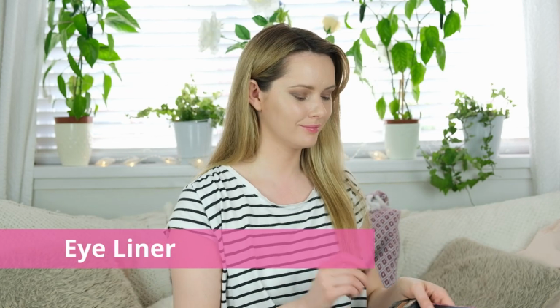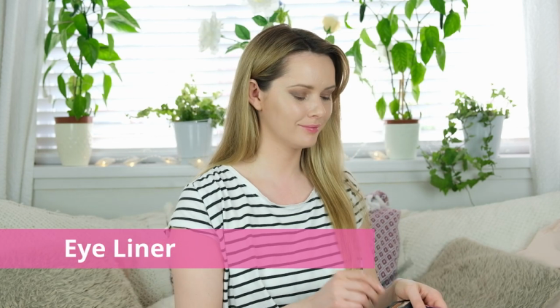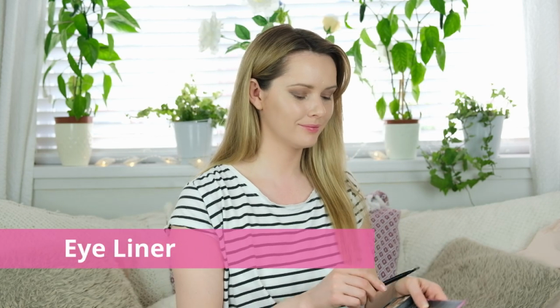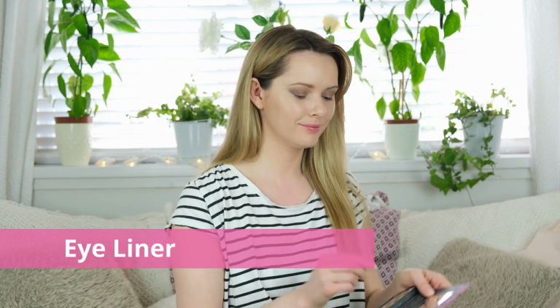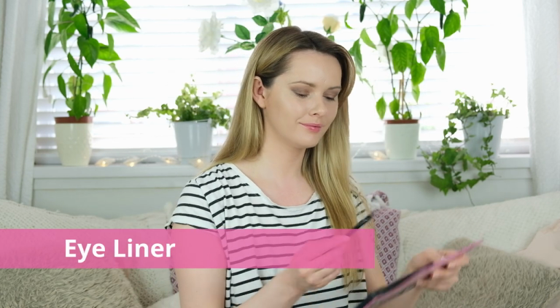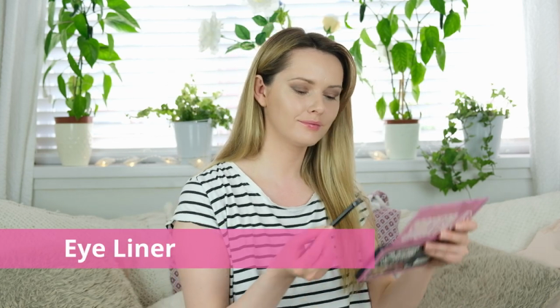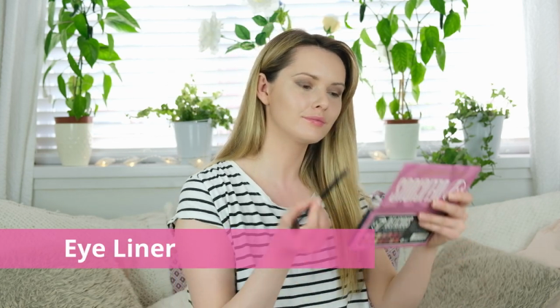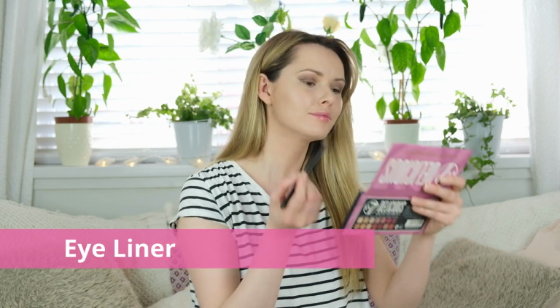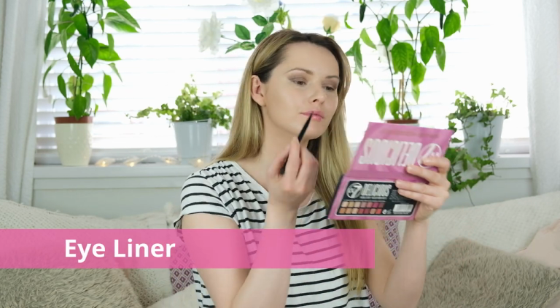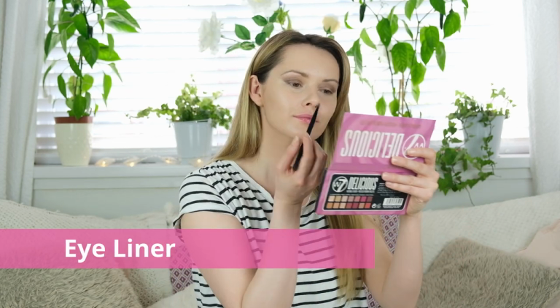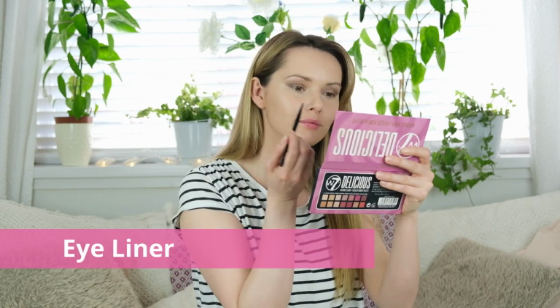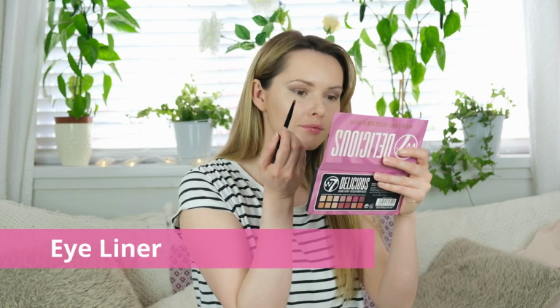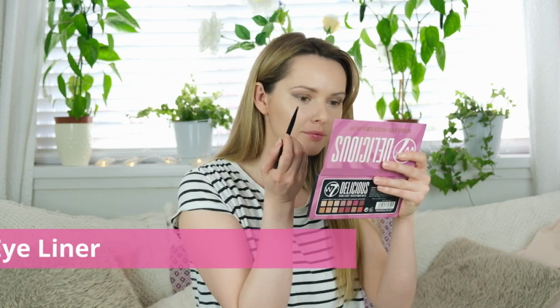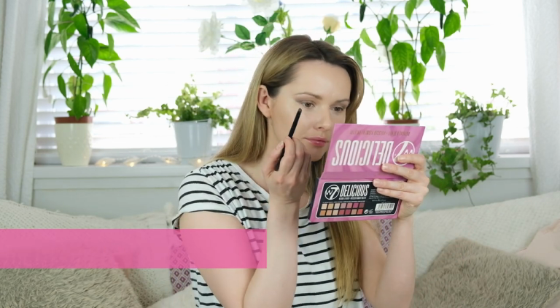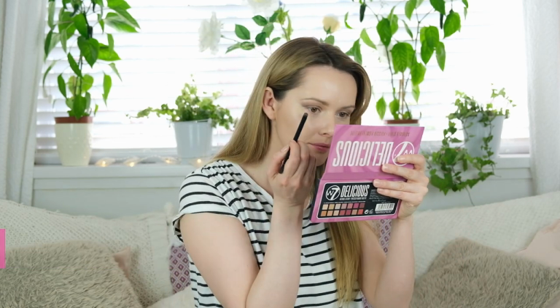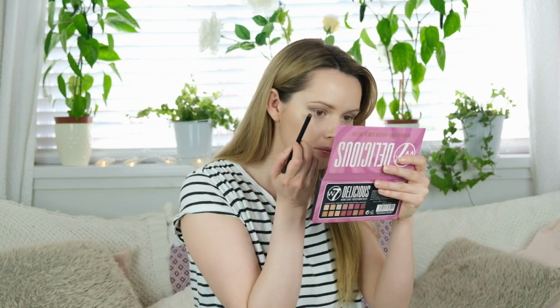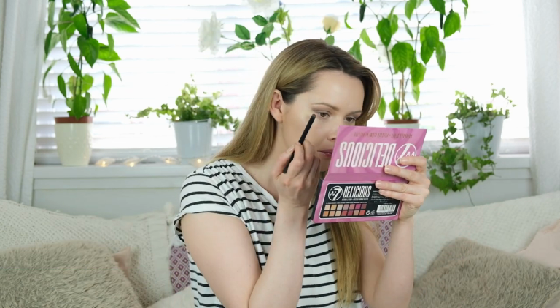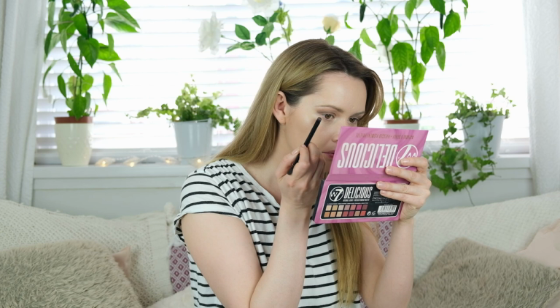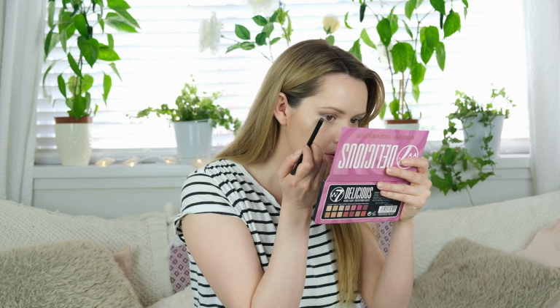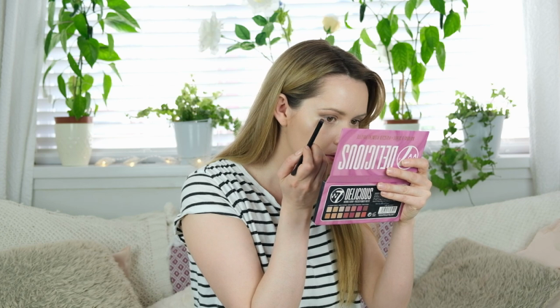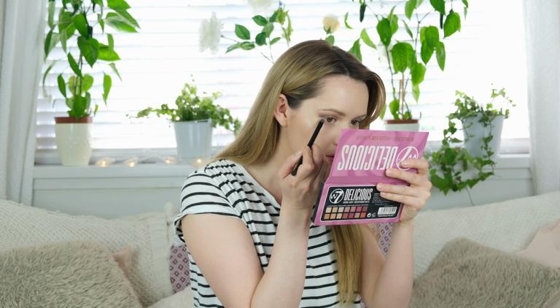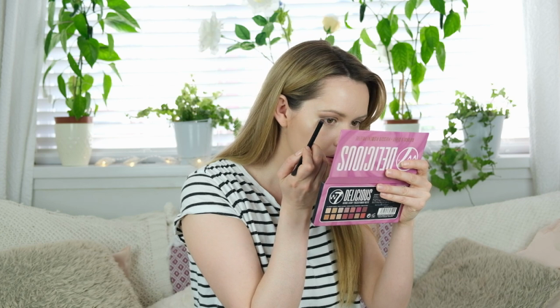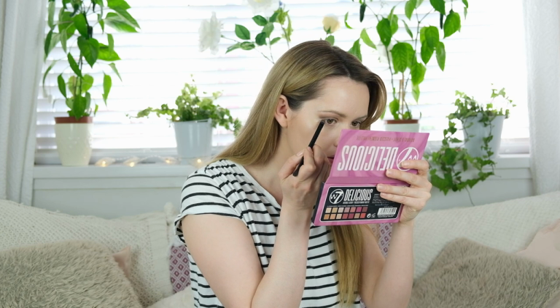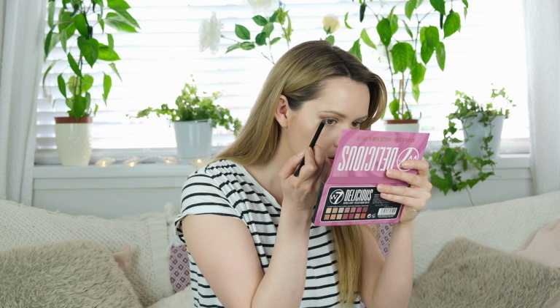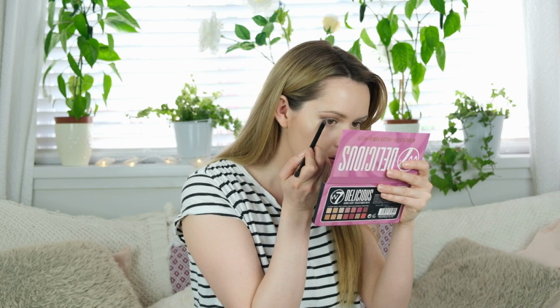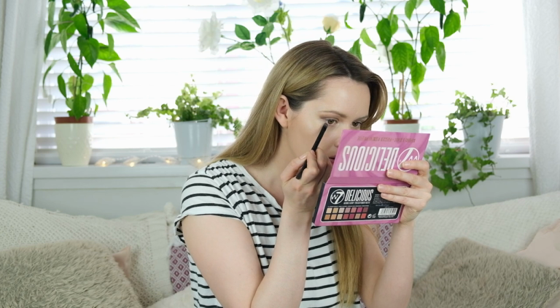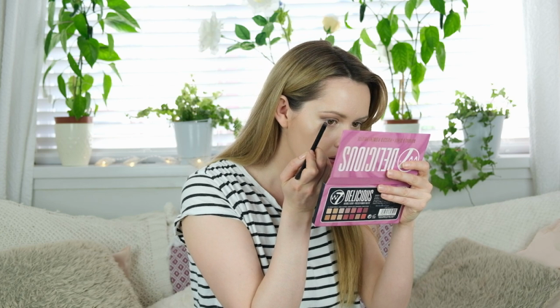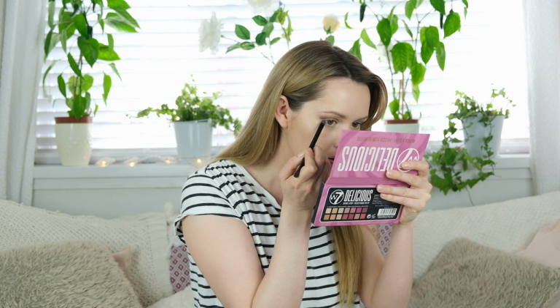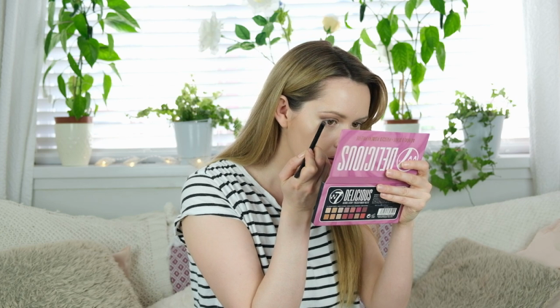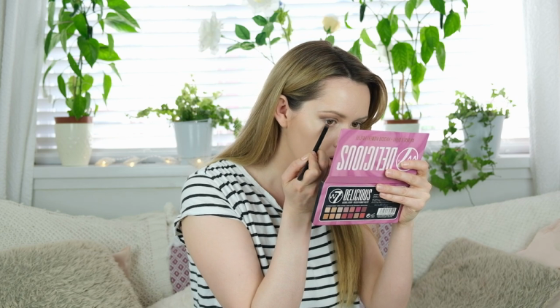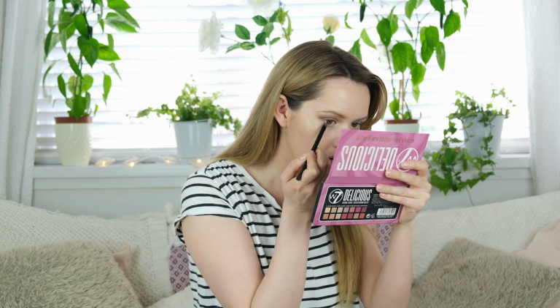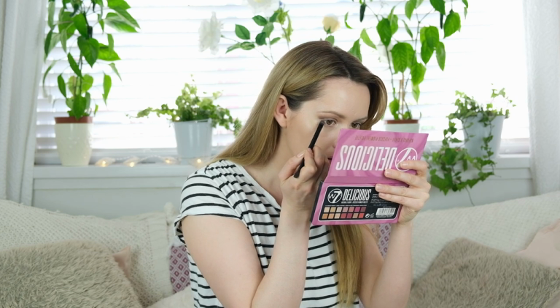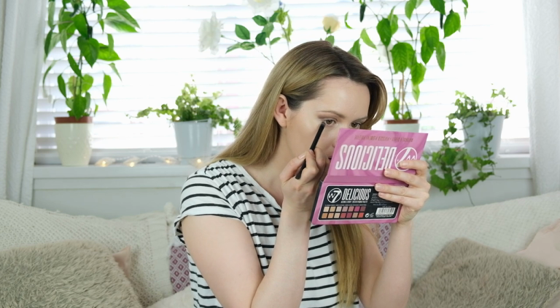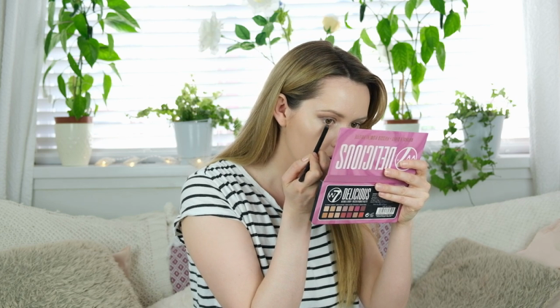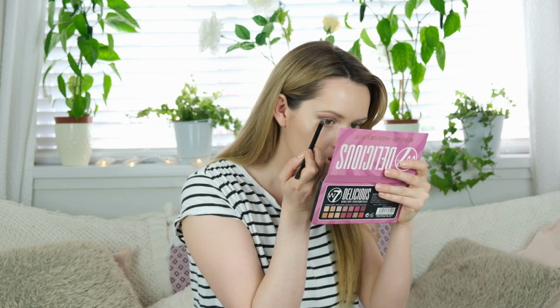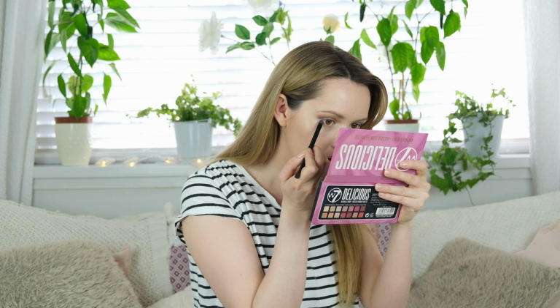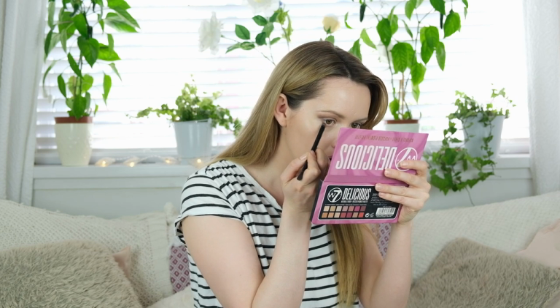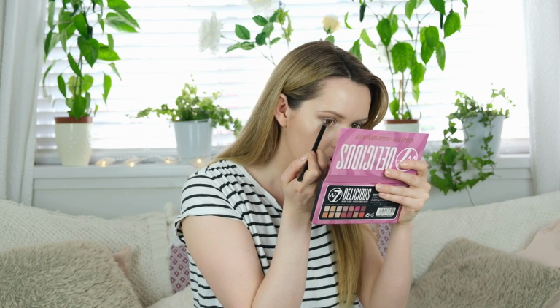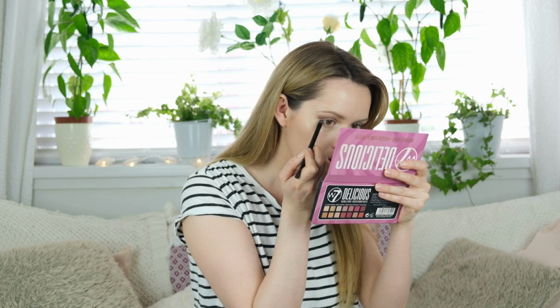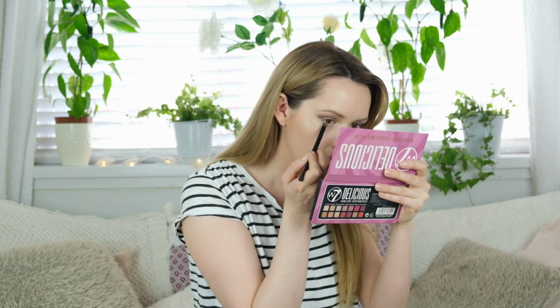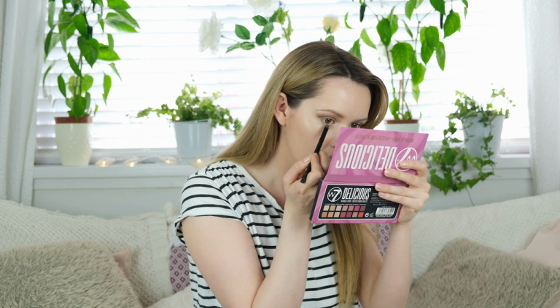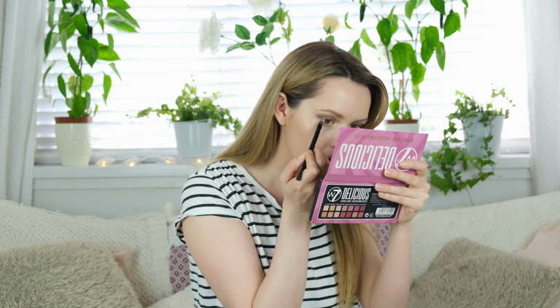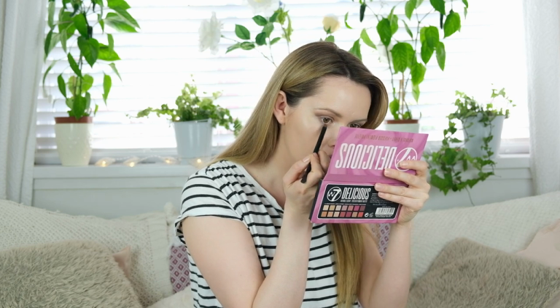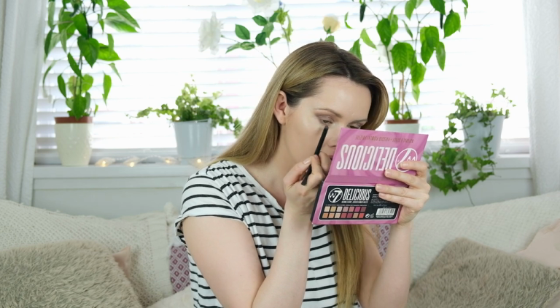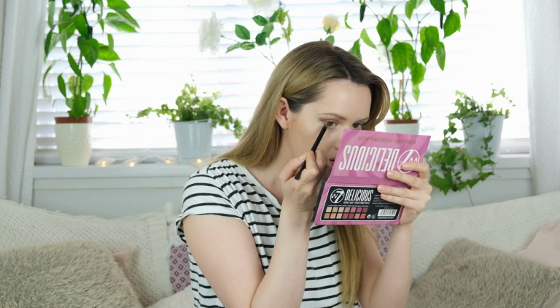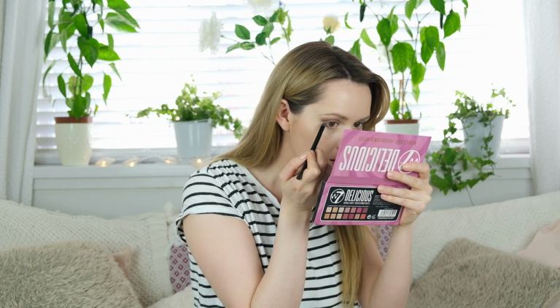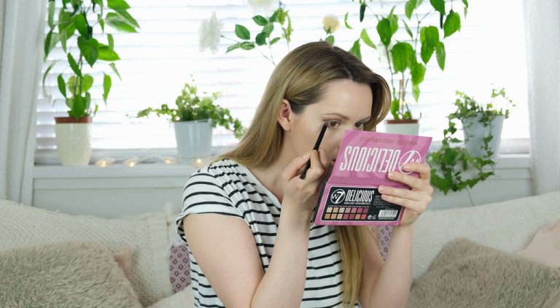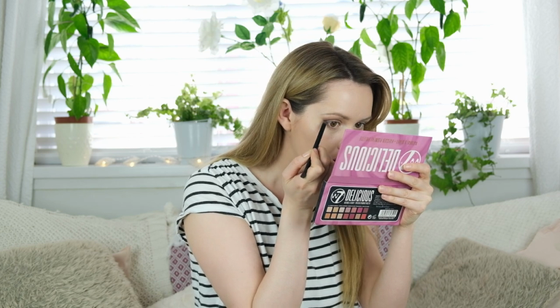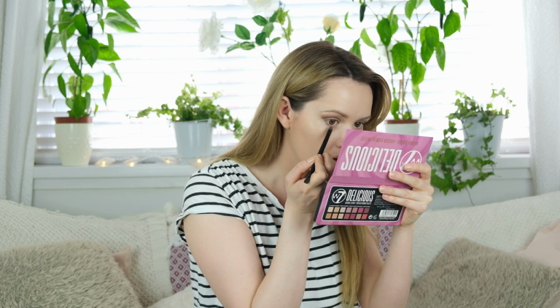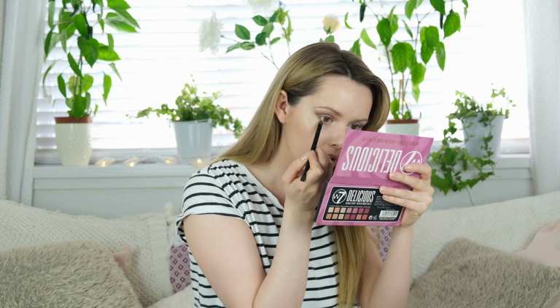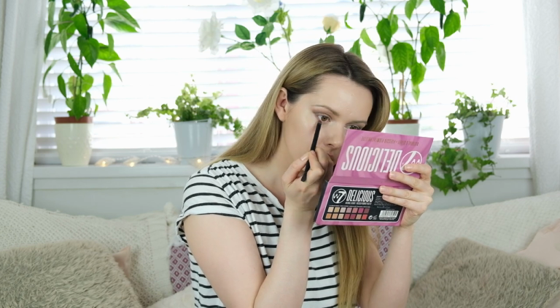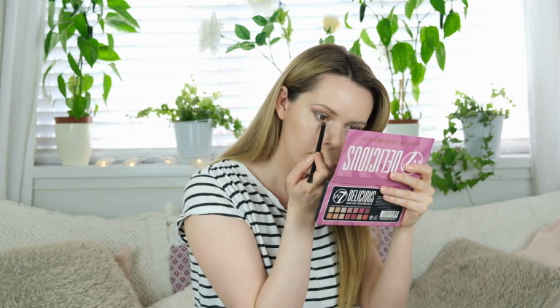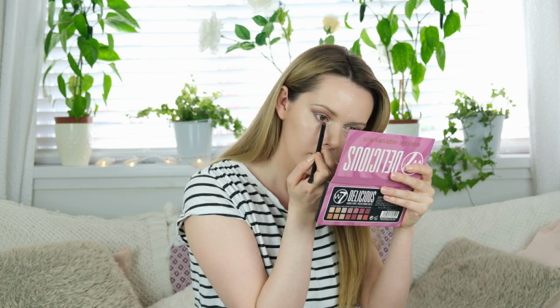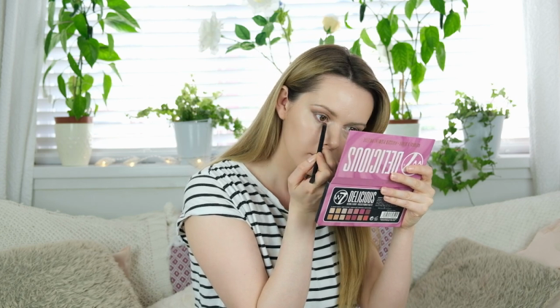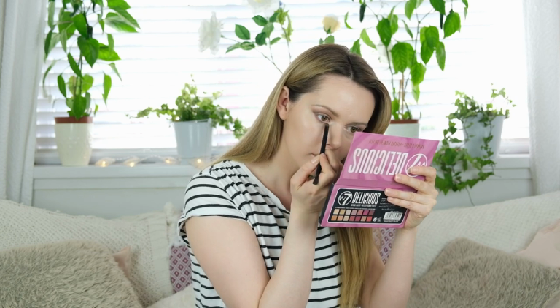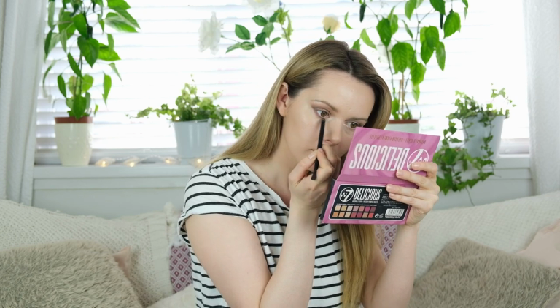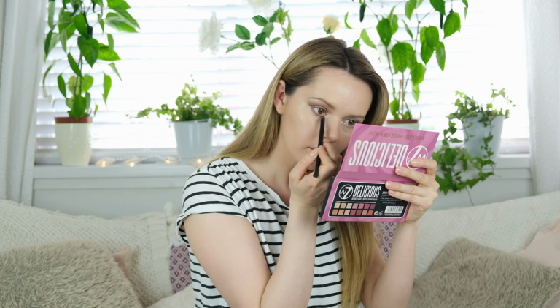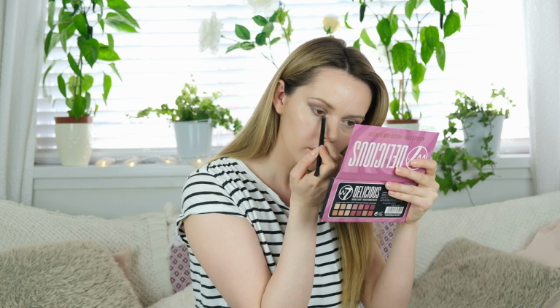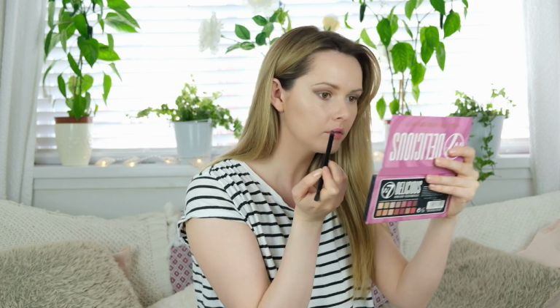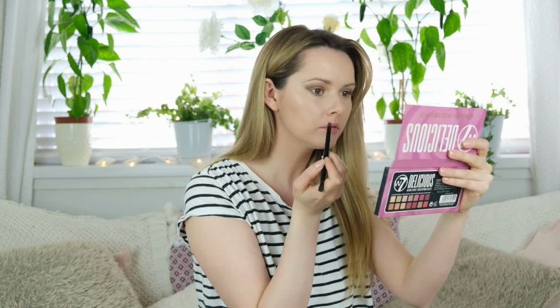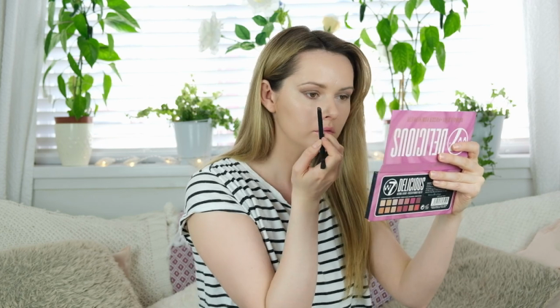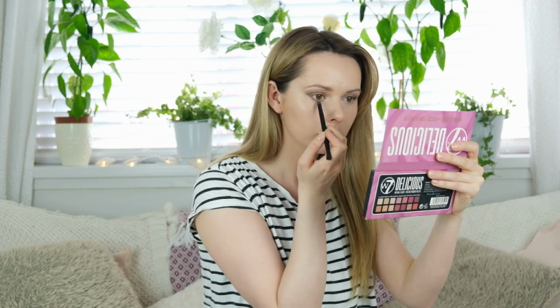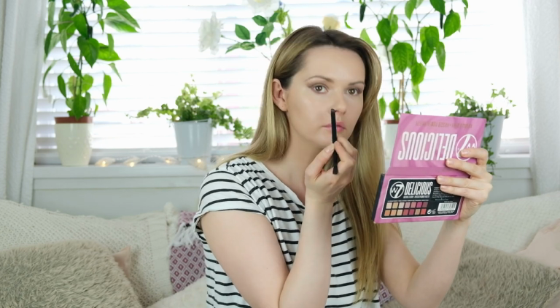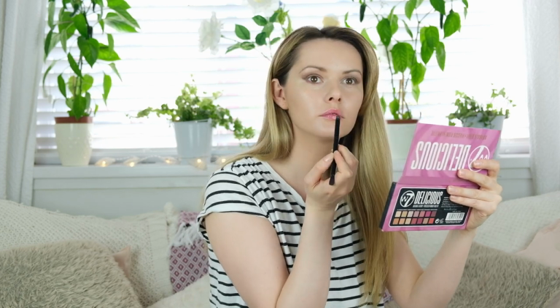I'm now going to take a darker brown eyeshadow and just blend it around the bottom eyelash line to smoke it out on each eye.